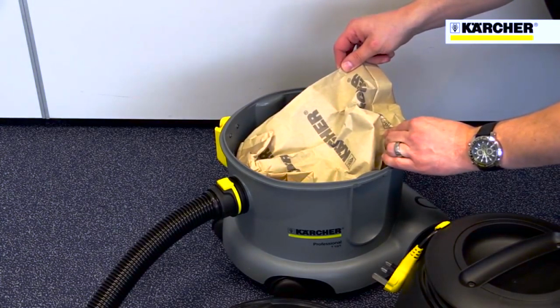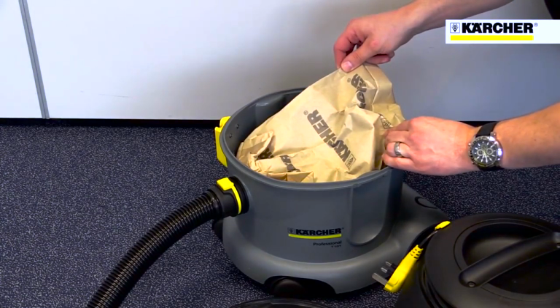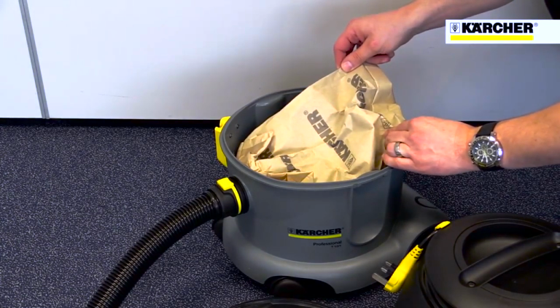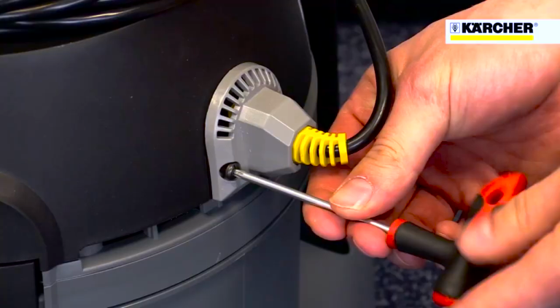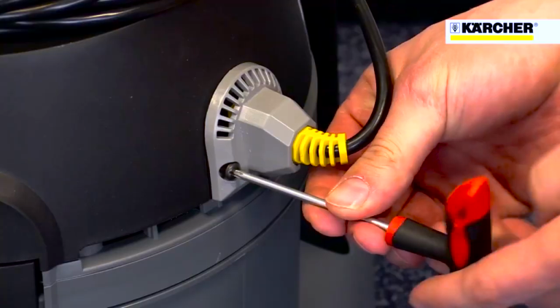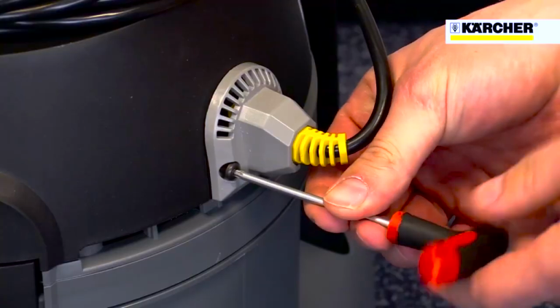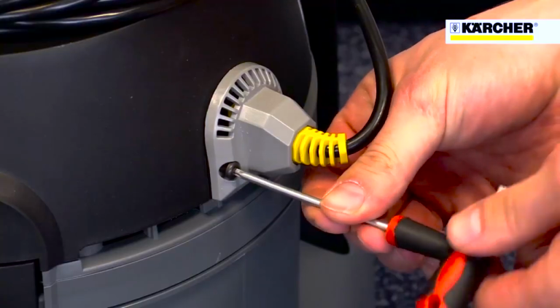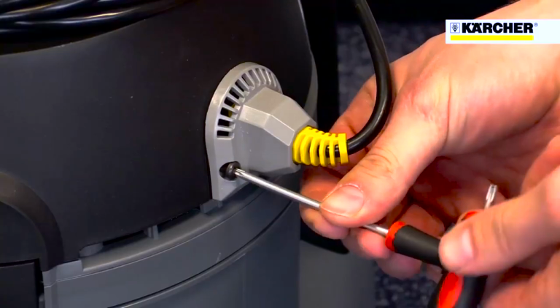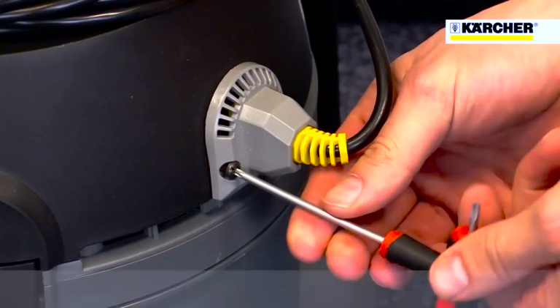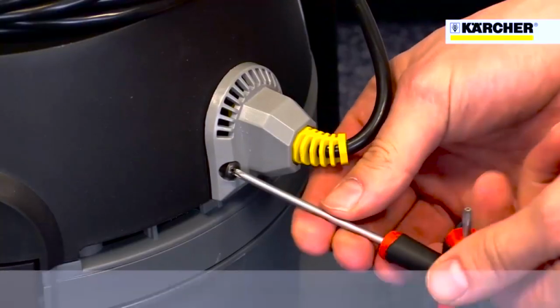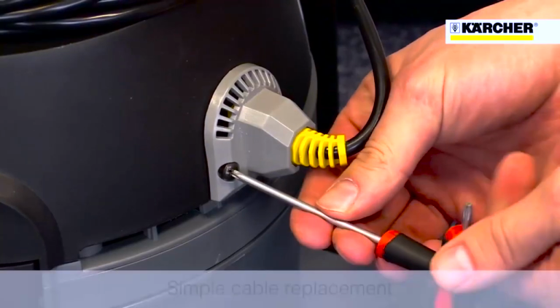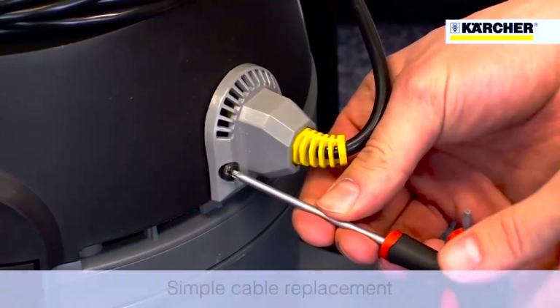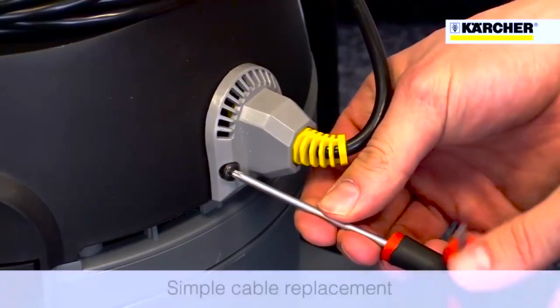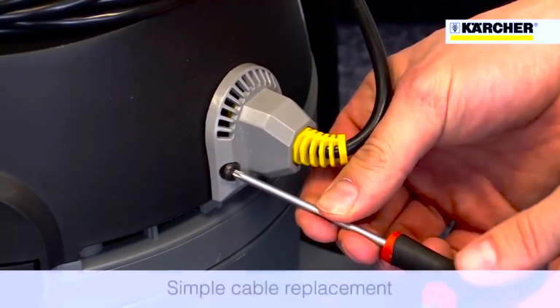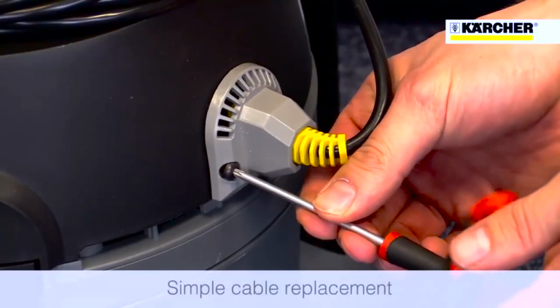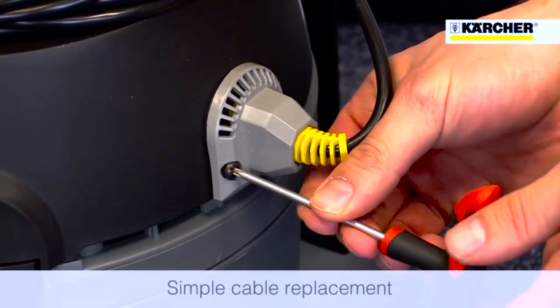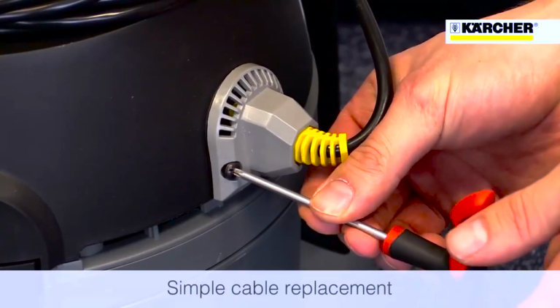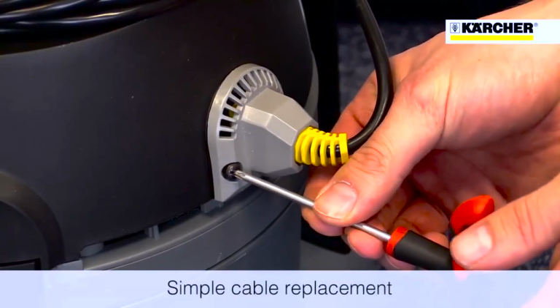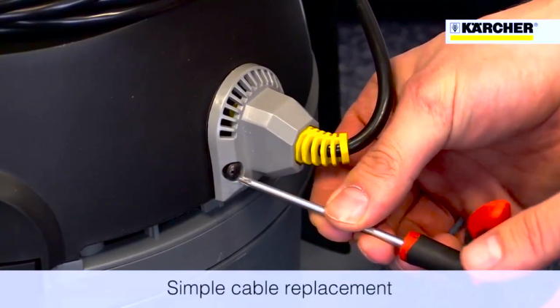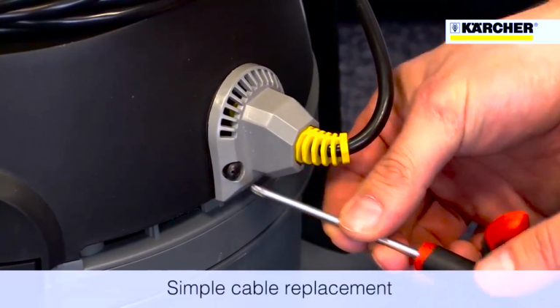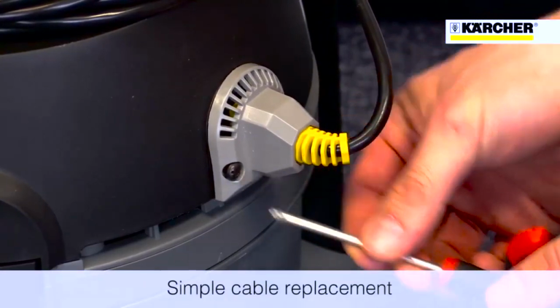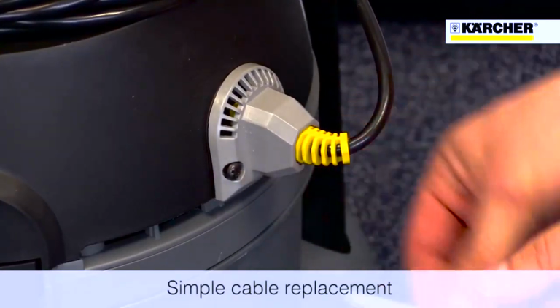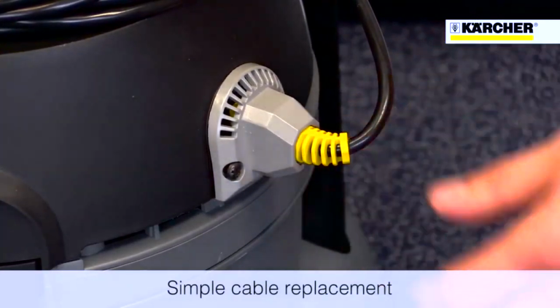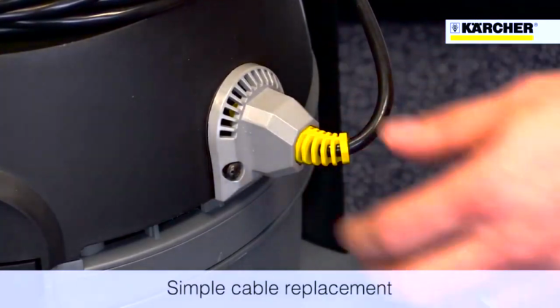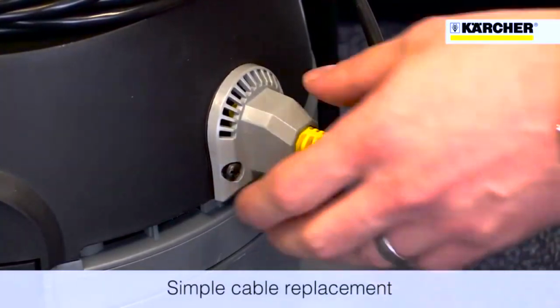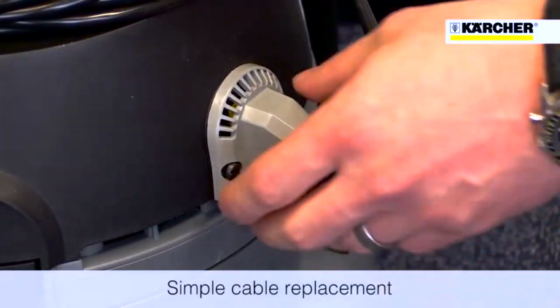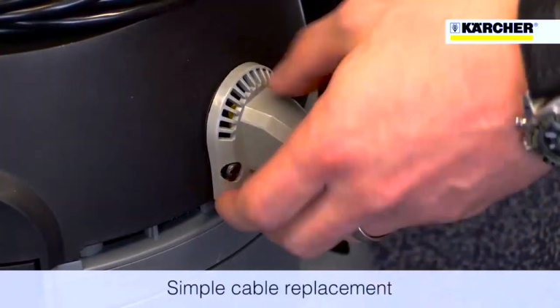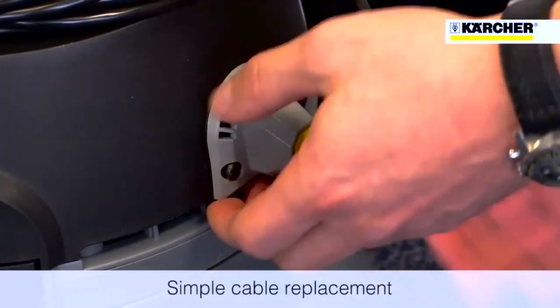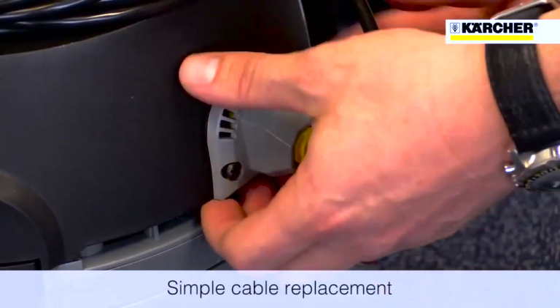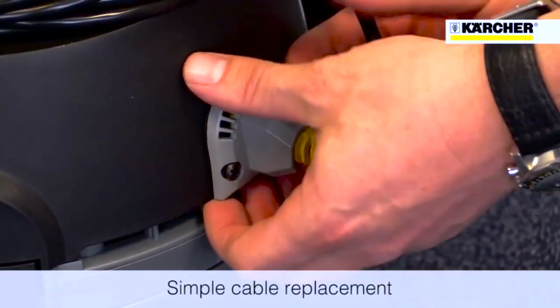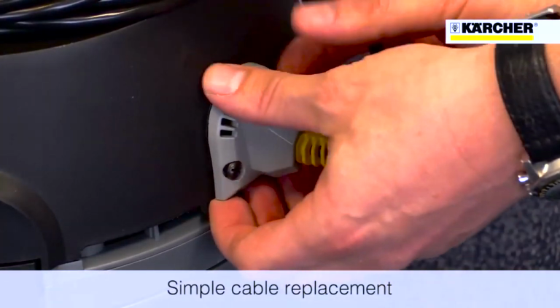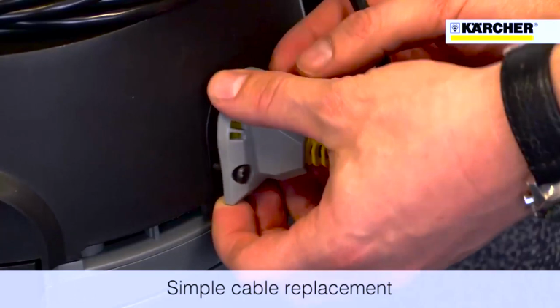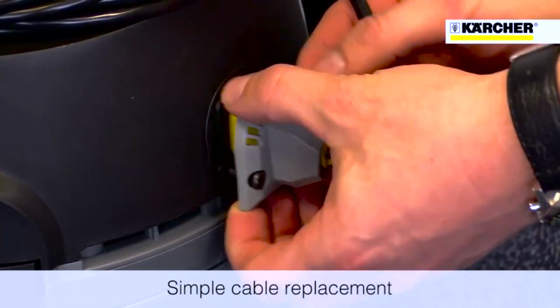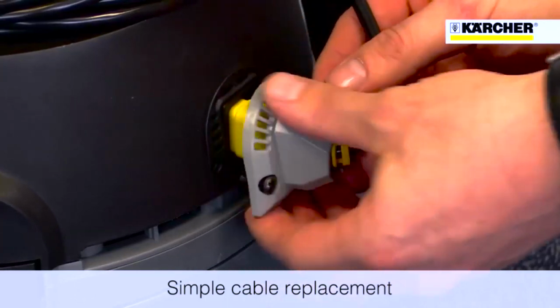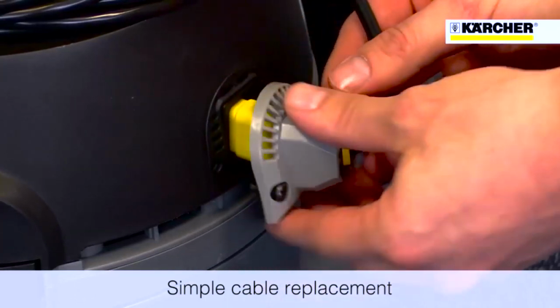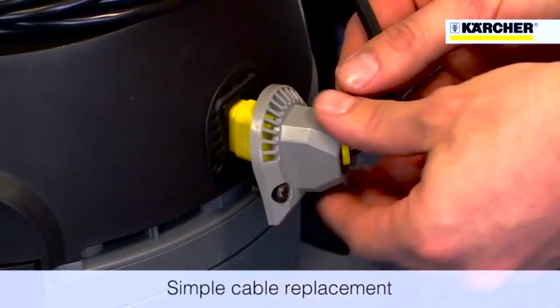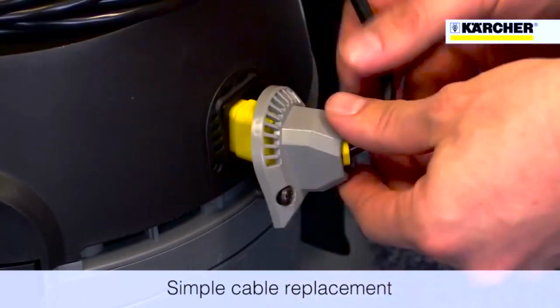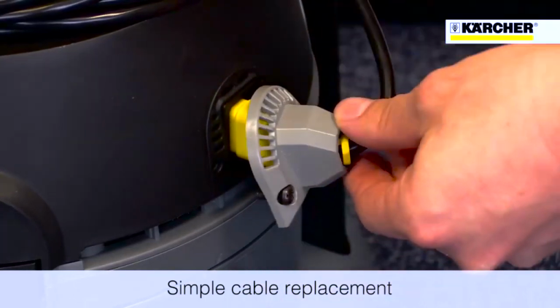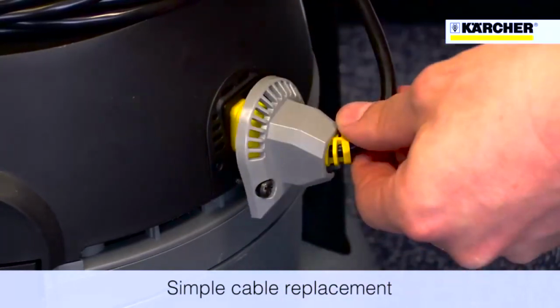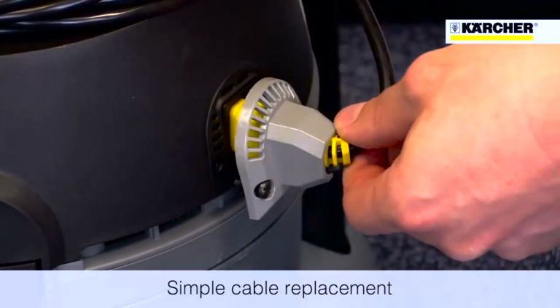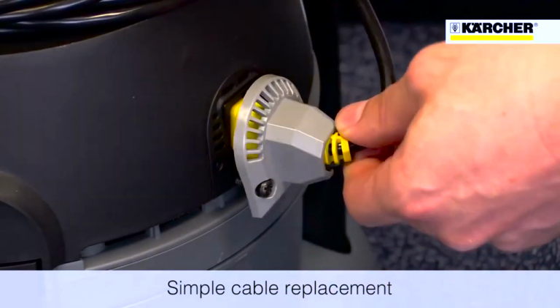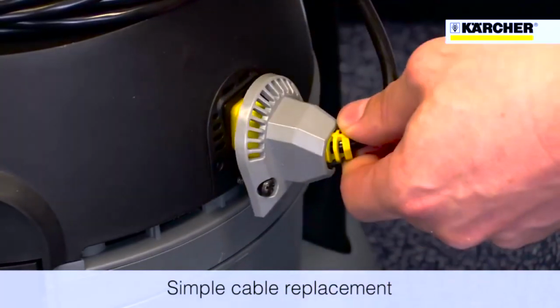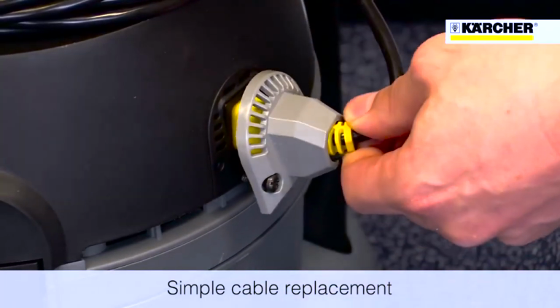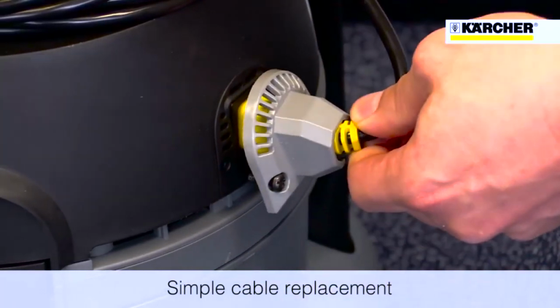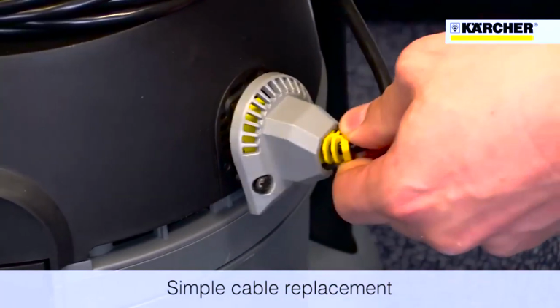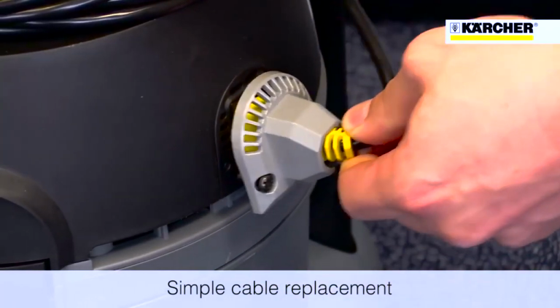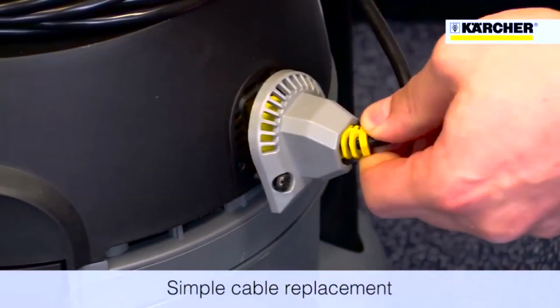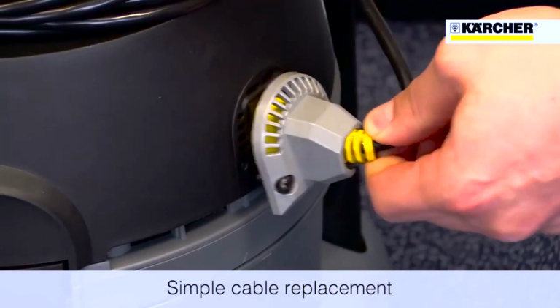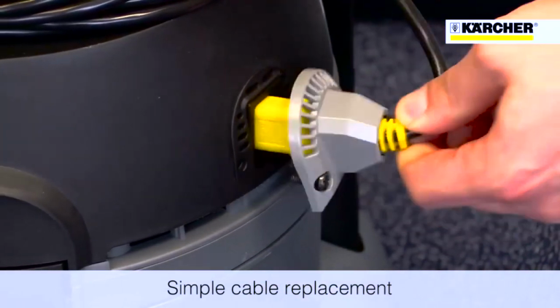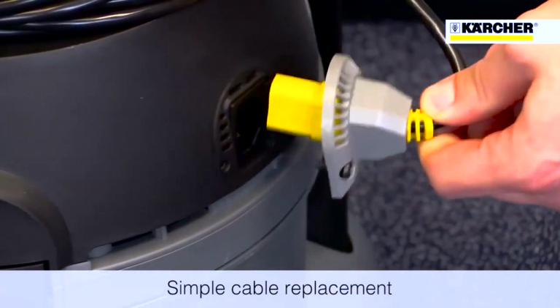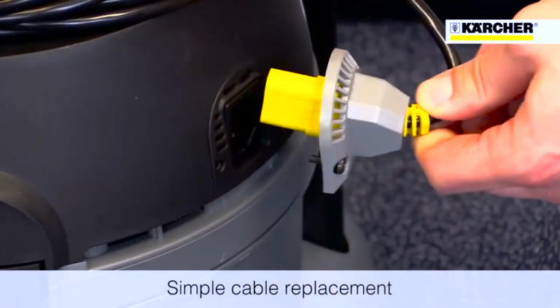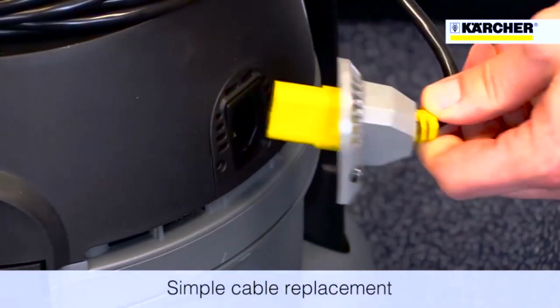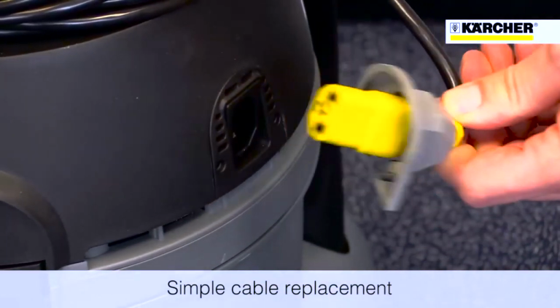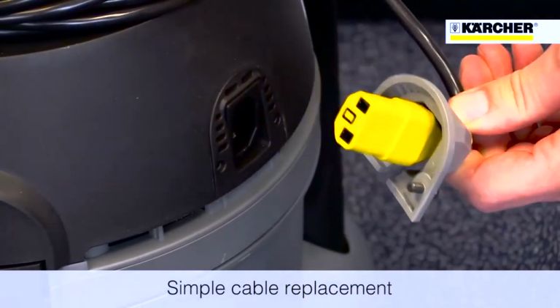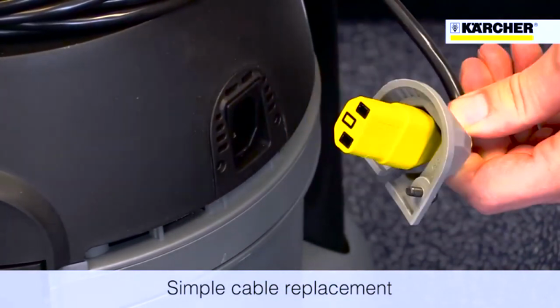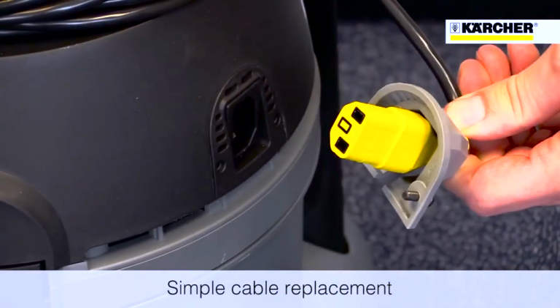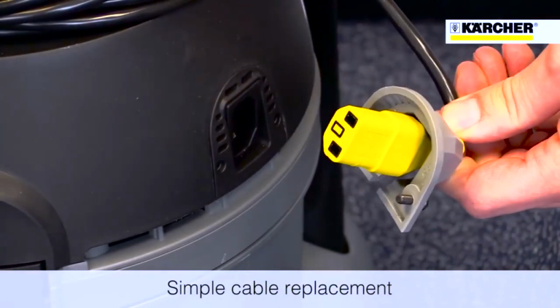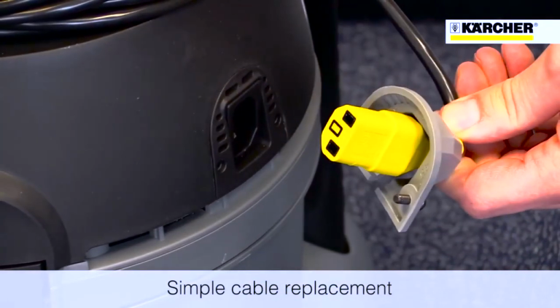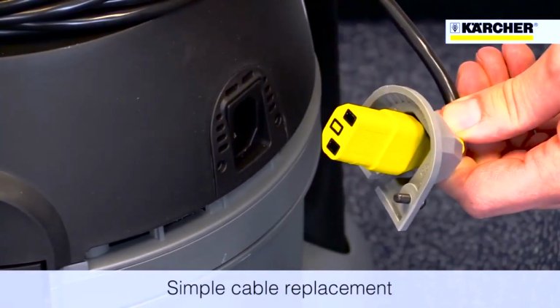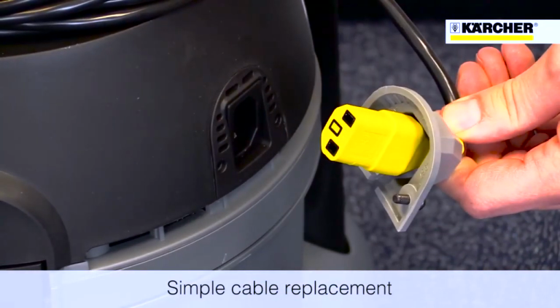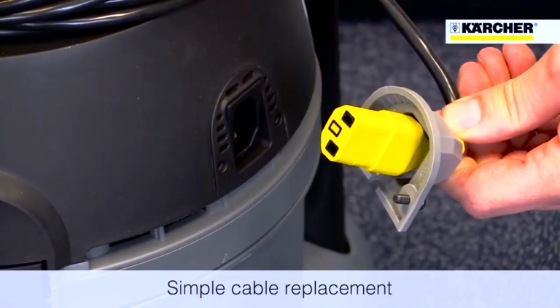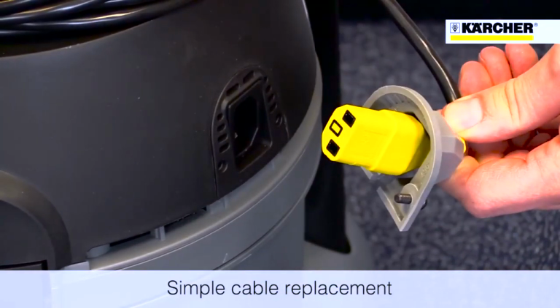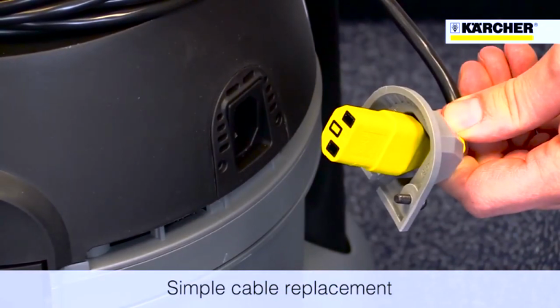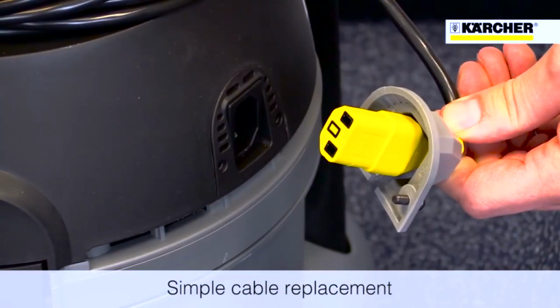Thanks to the kettle type plug, the cable can easily be replaced with just a screwdriver without the need to call out an engineer.